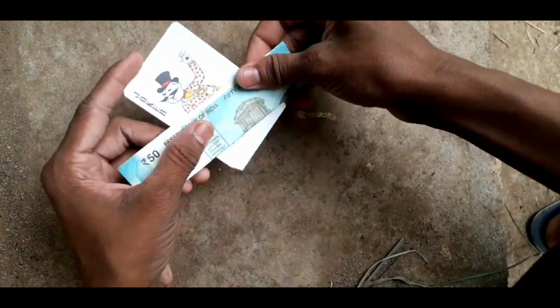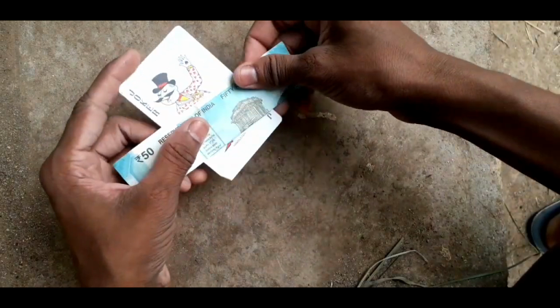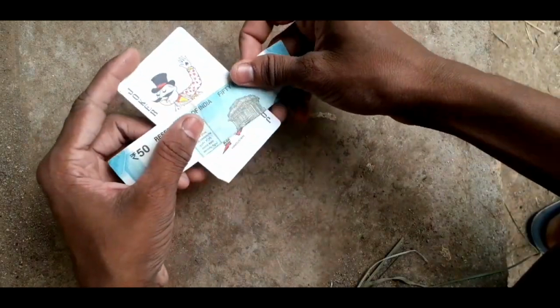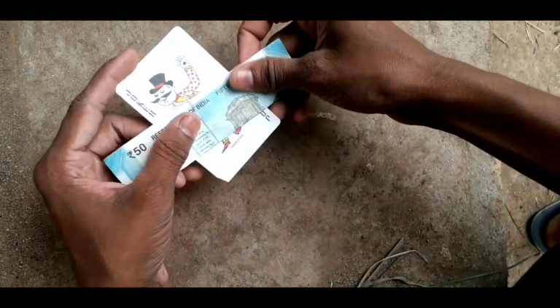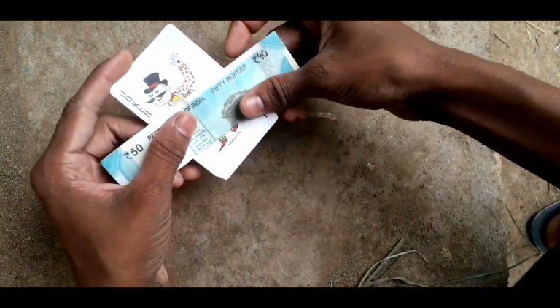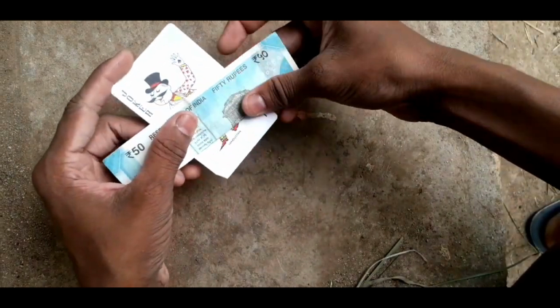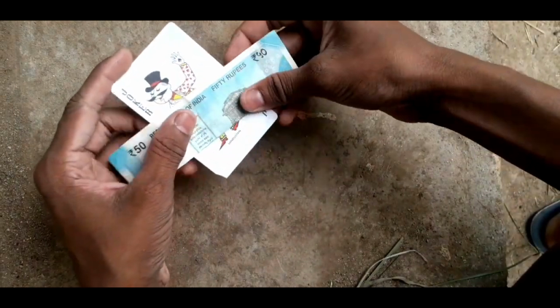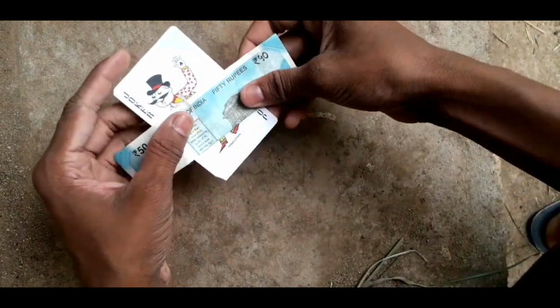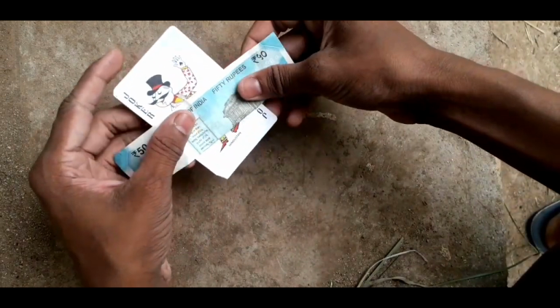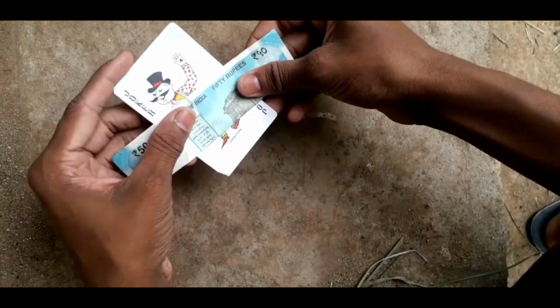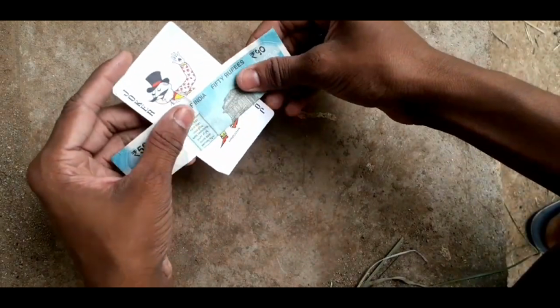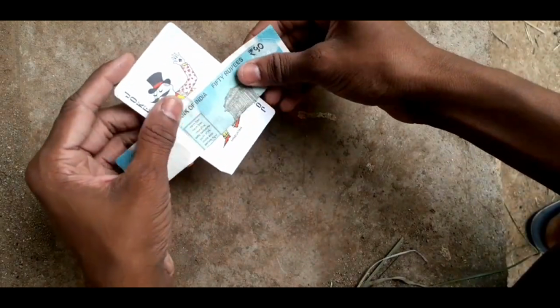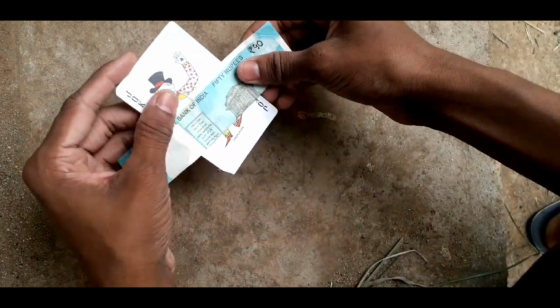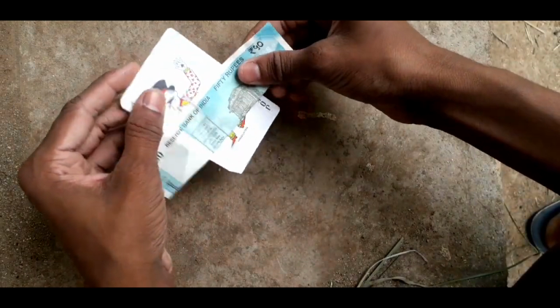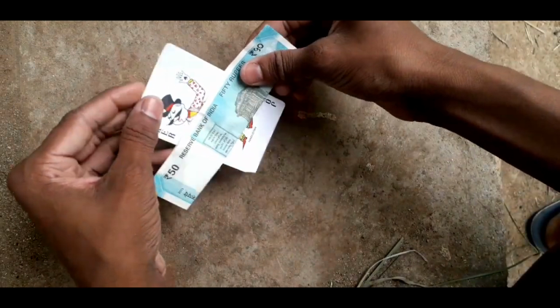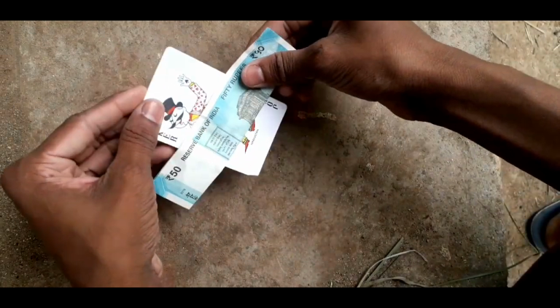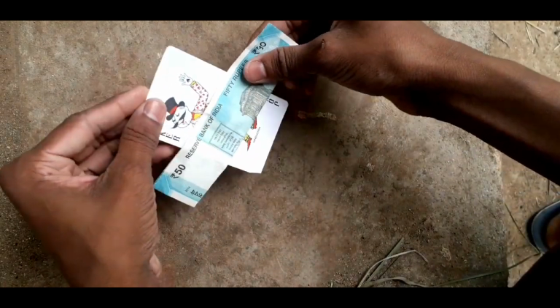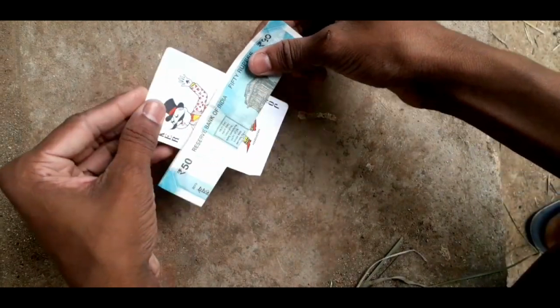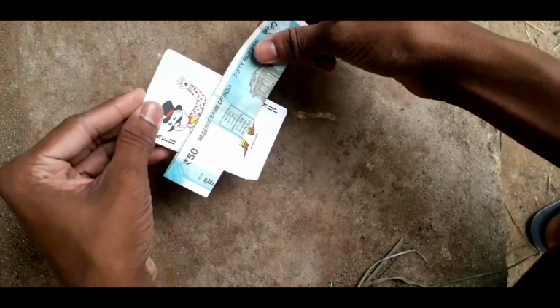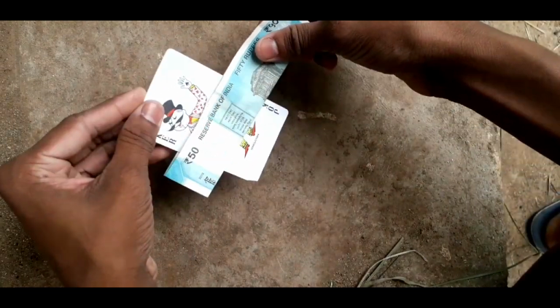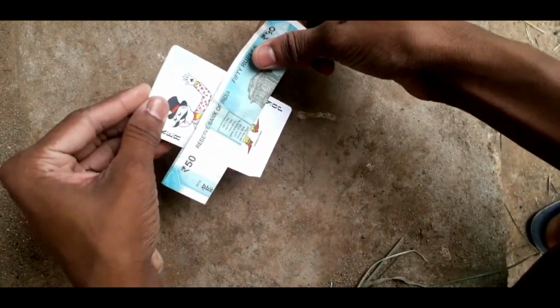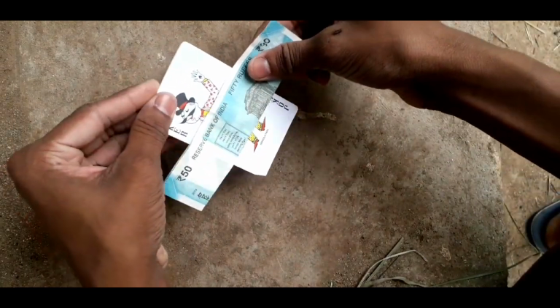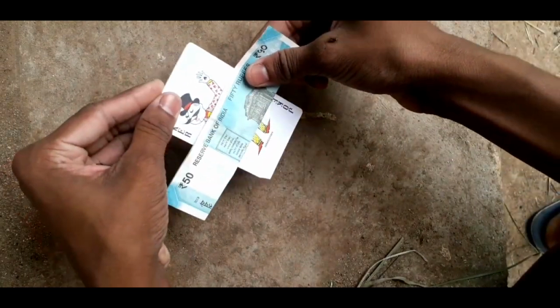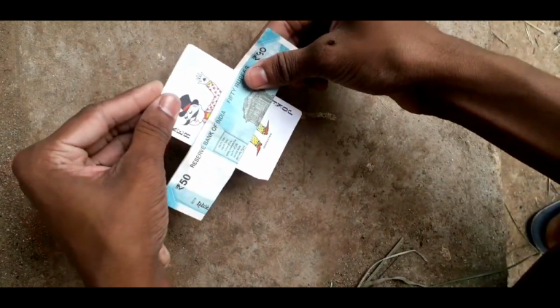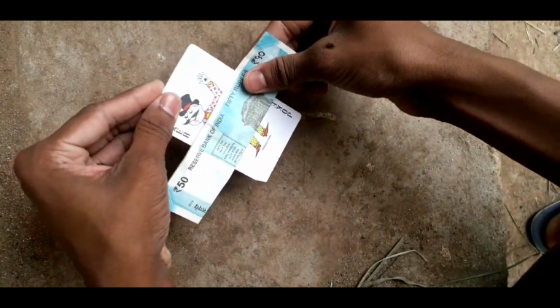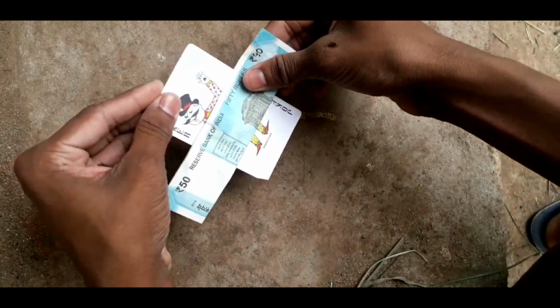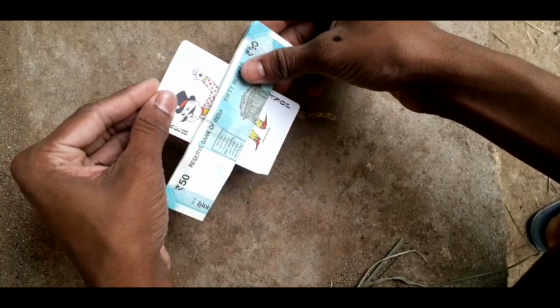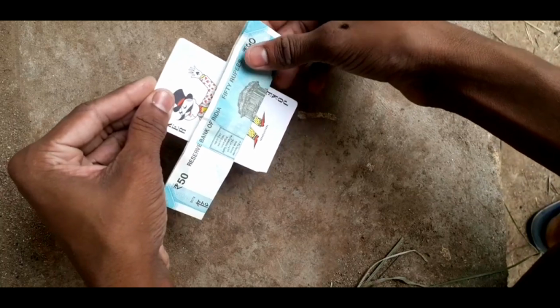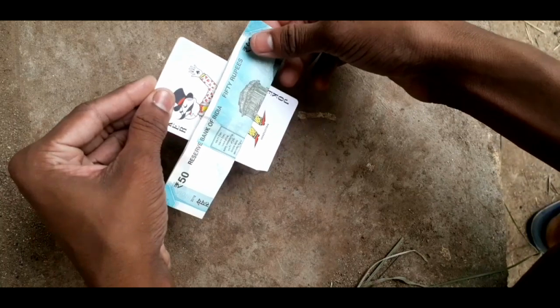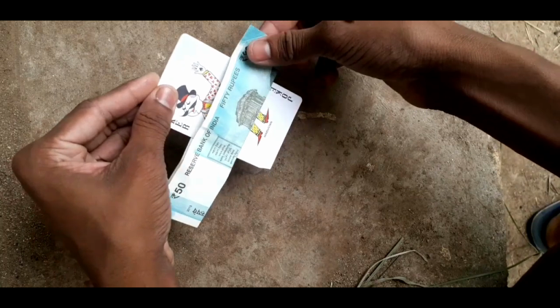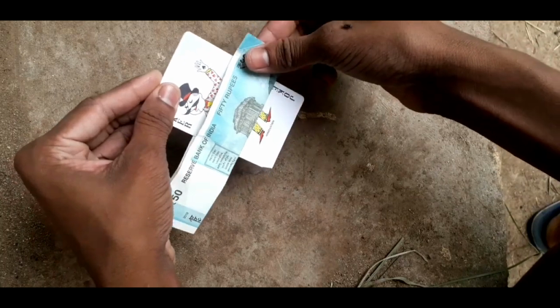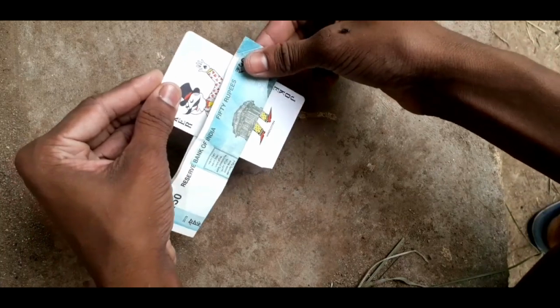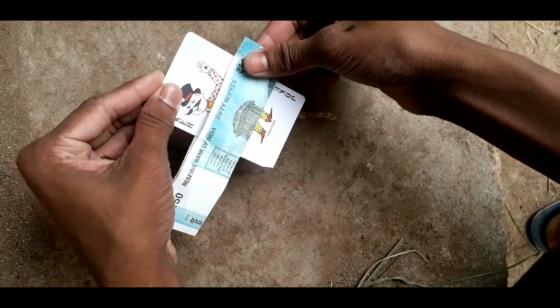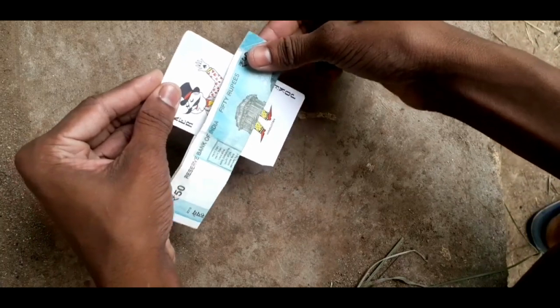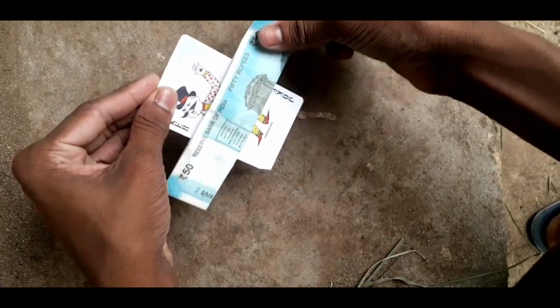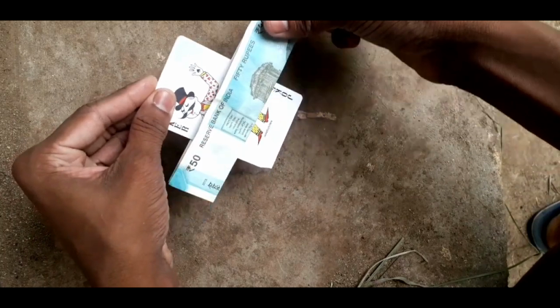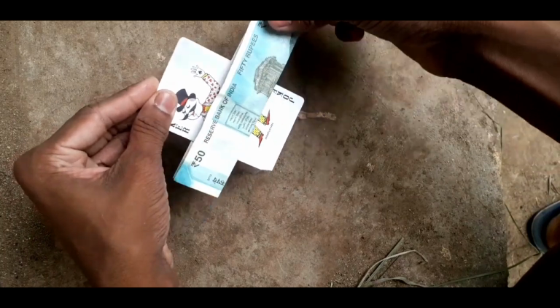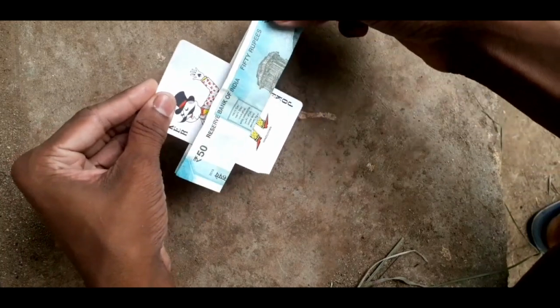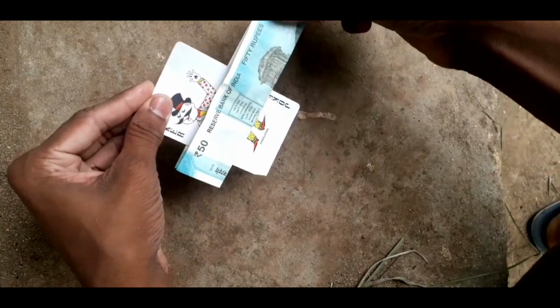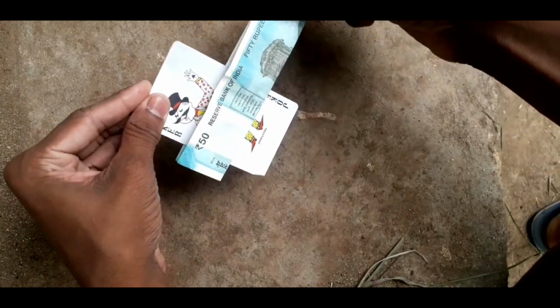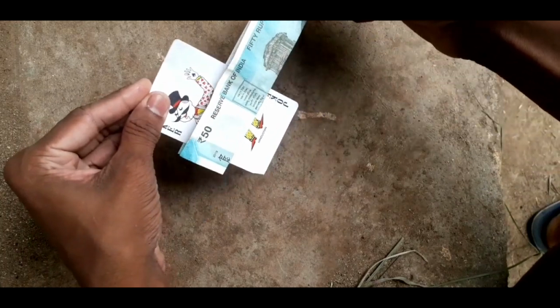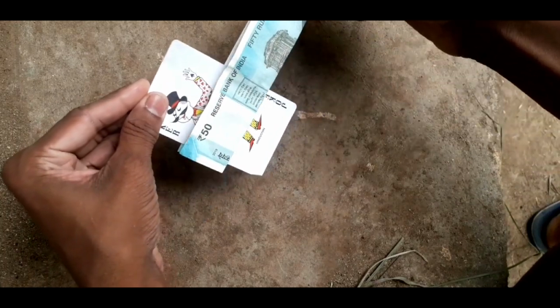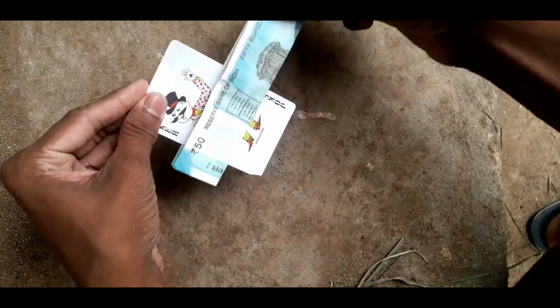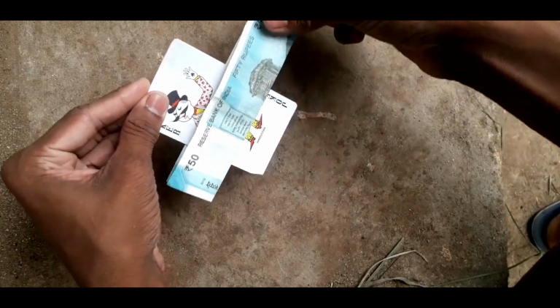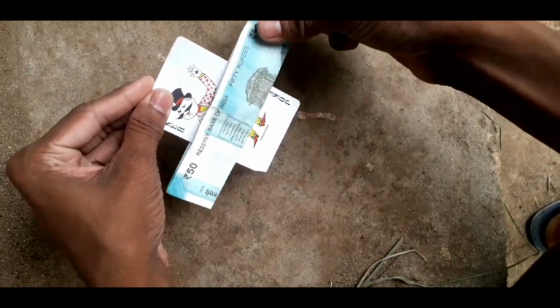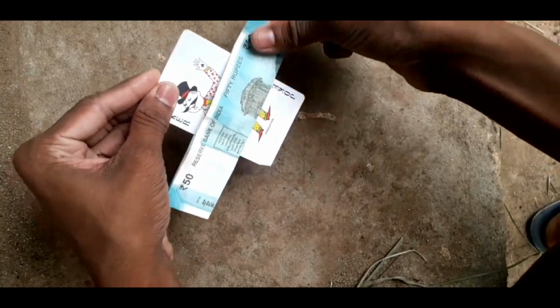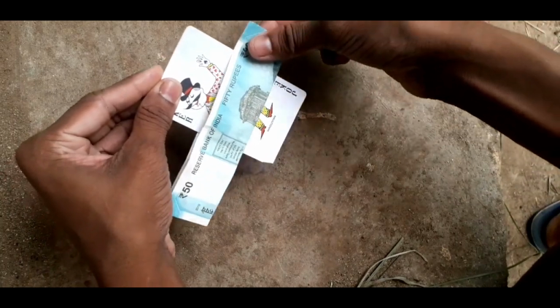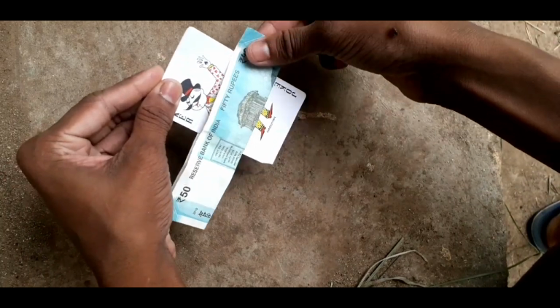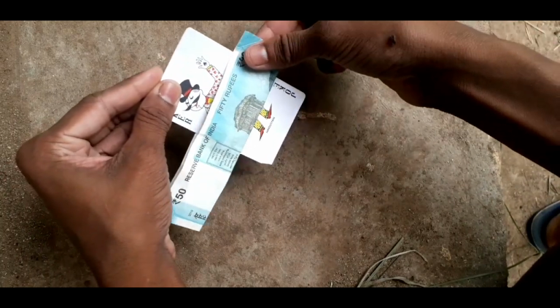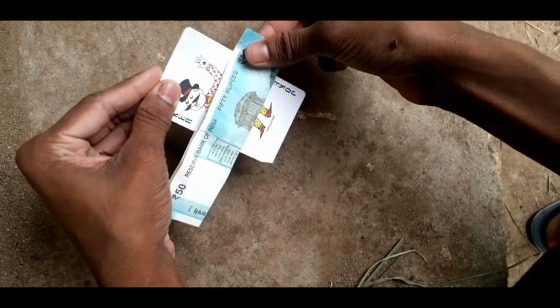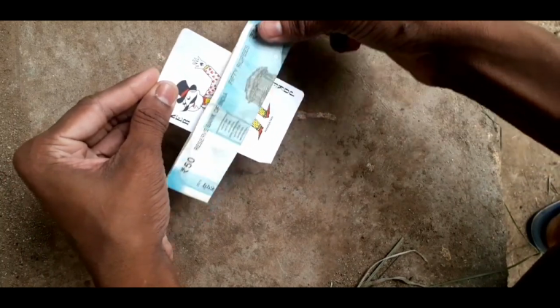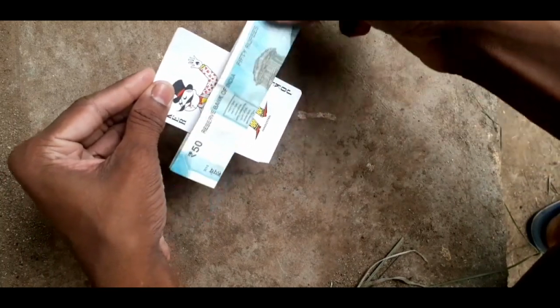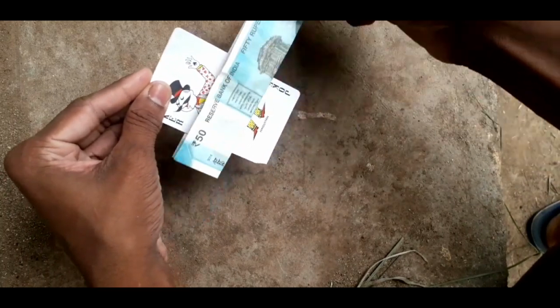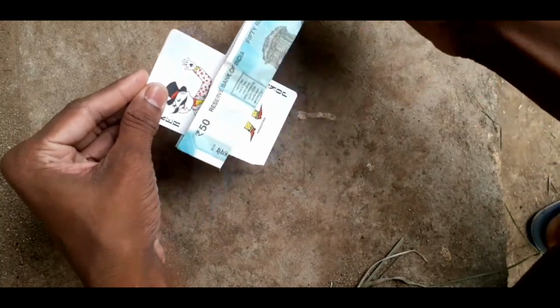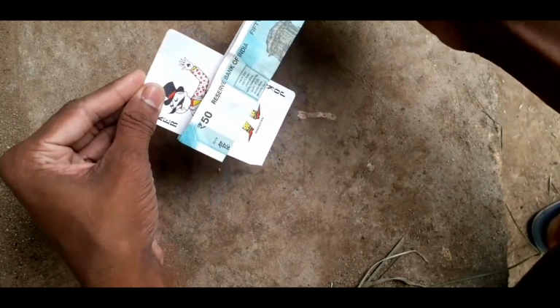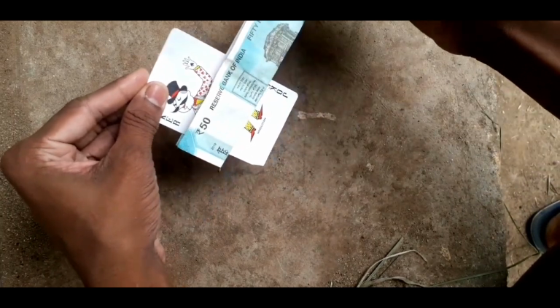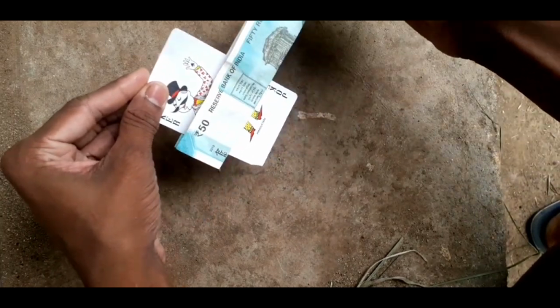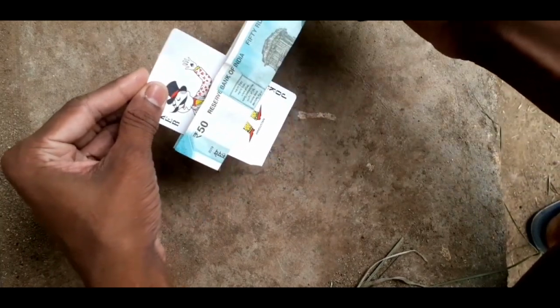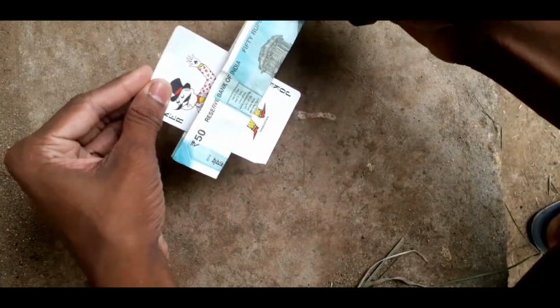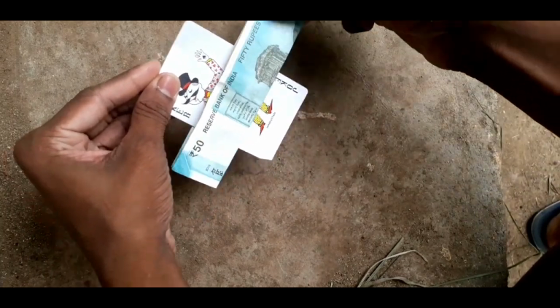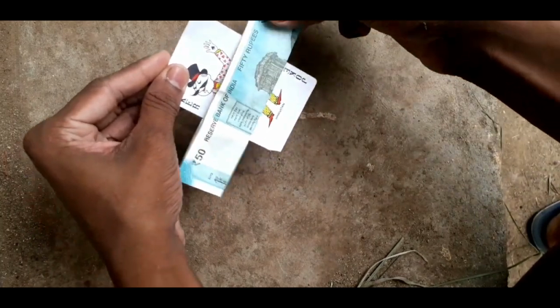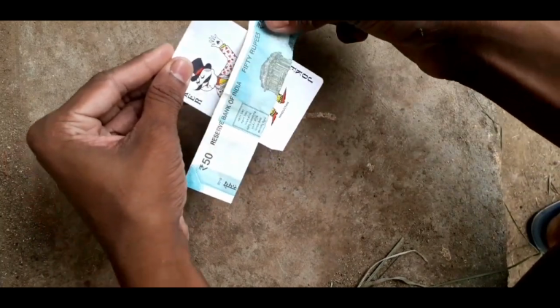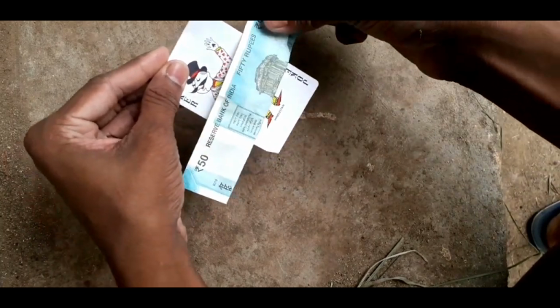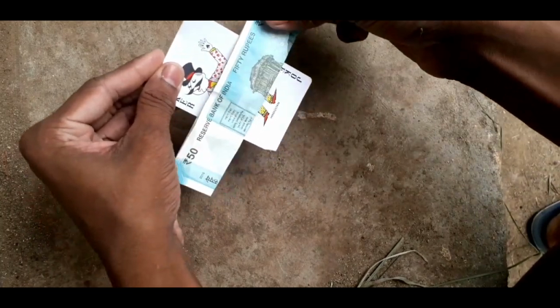Now we have our card. The card is here. Oh, it's magic. Now I'll show you the full video.